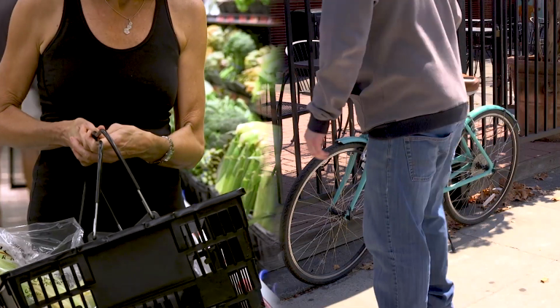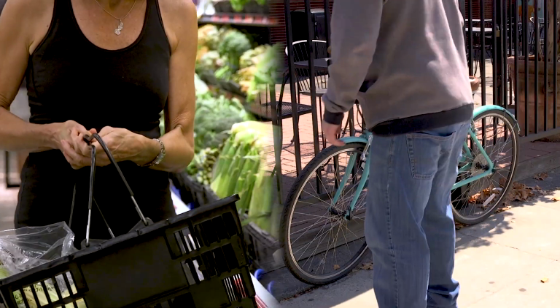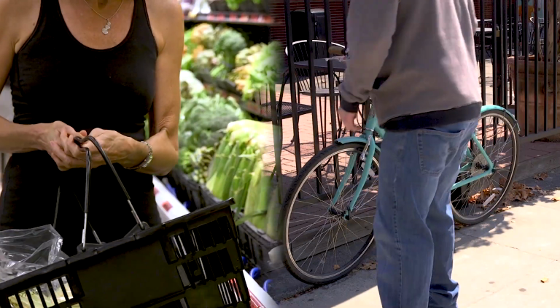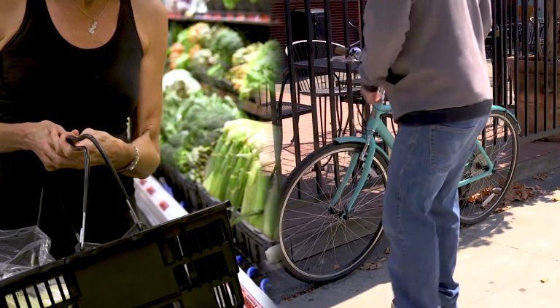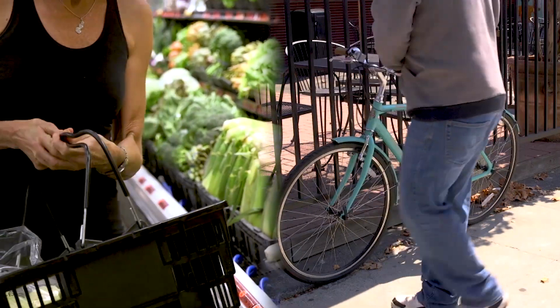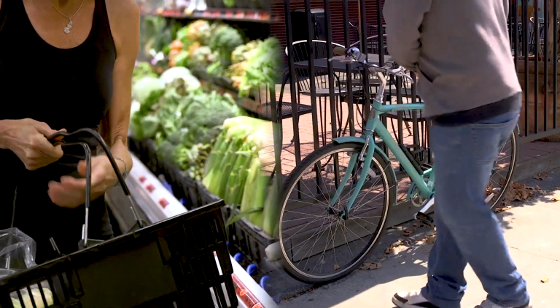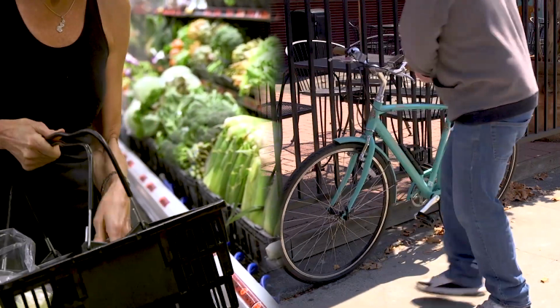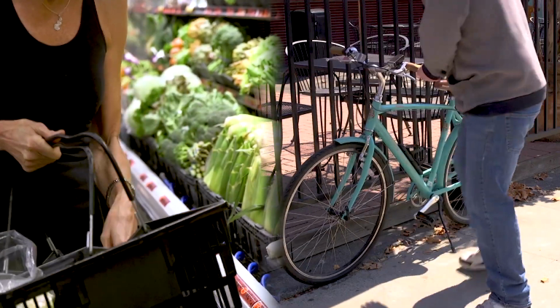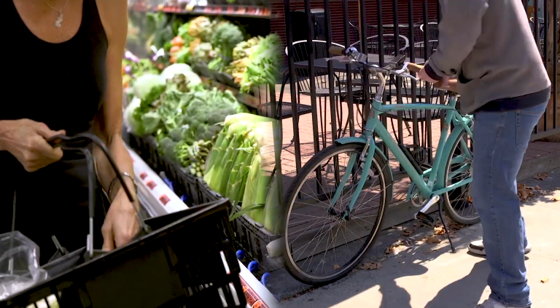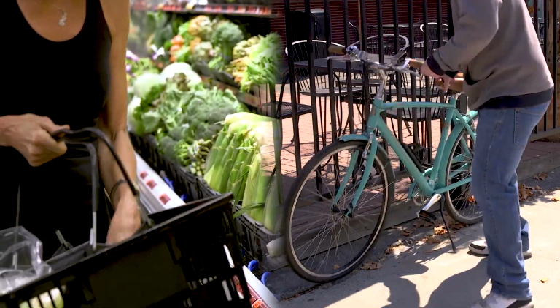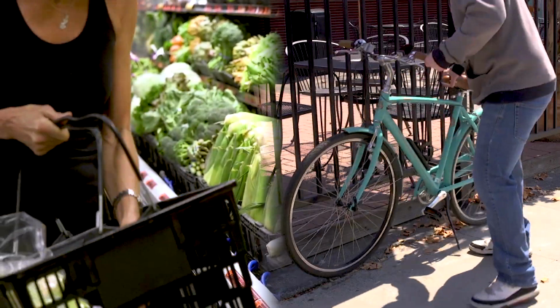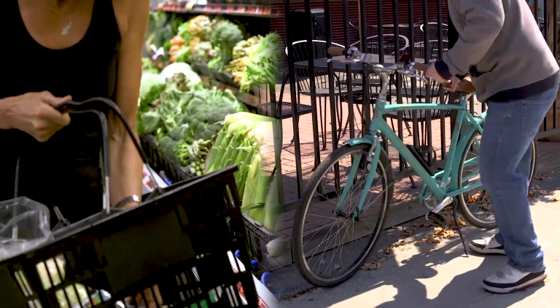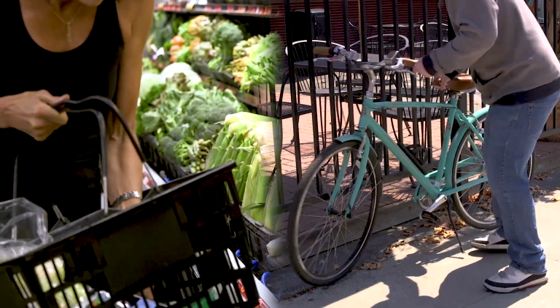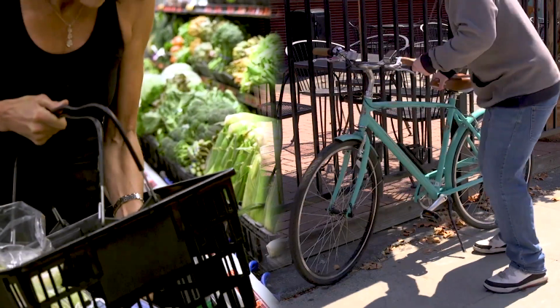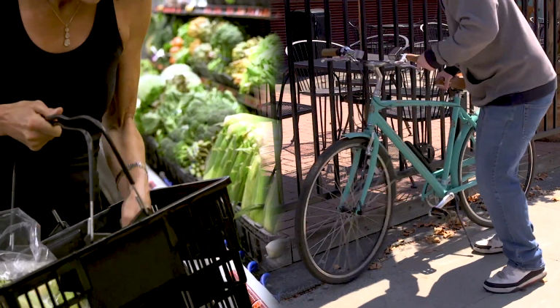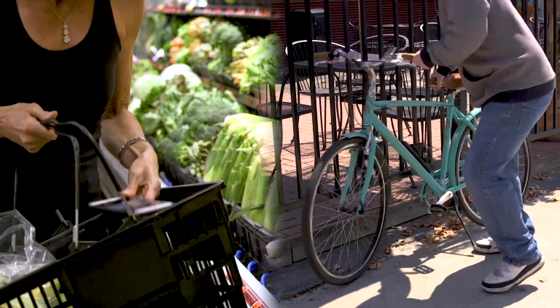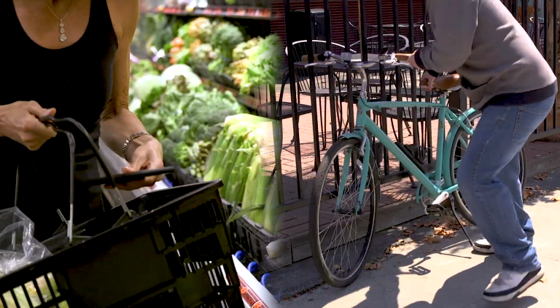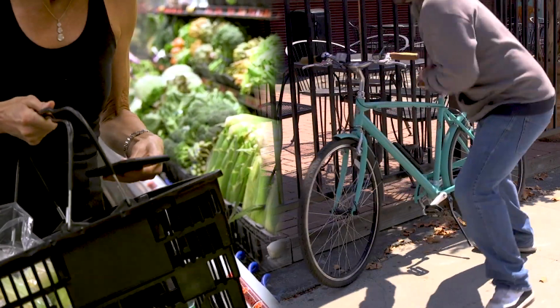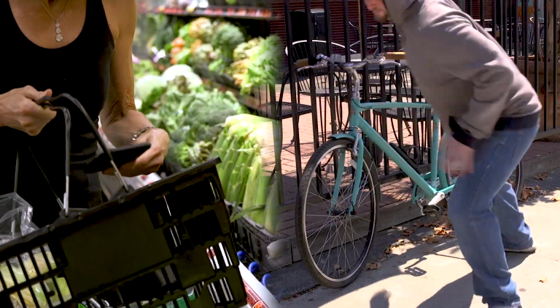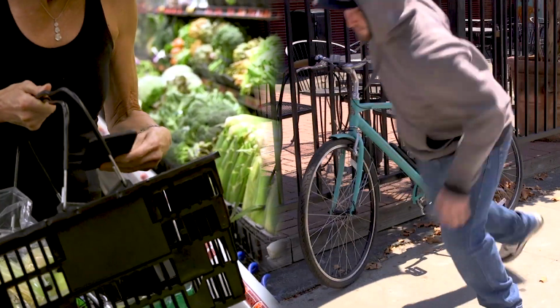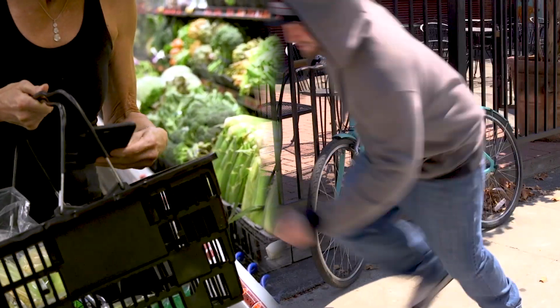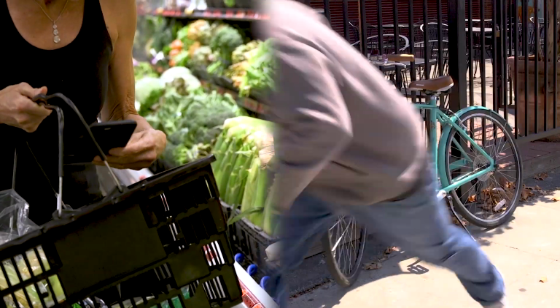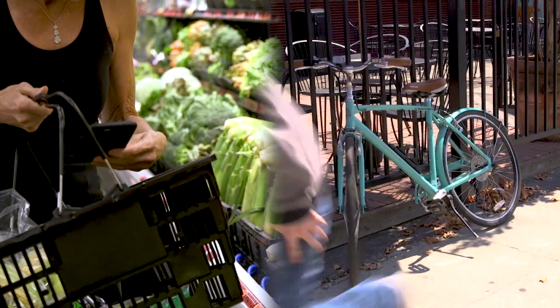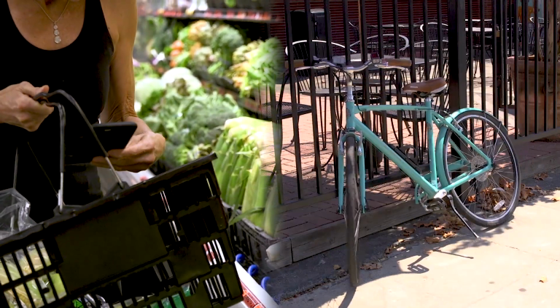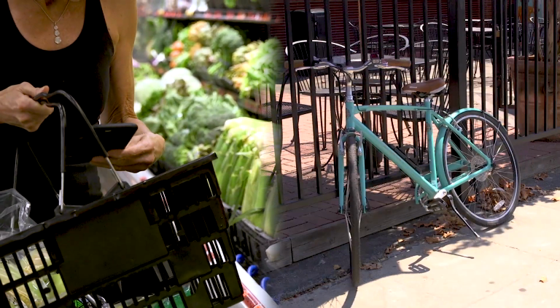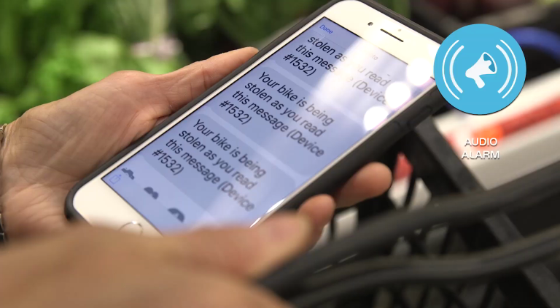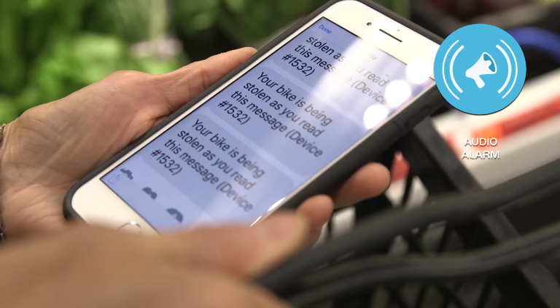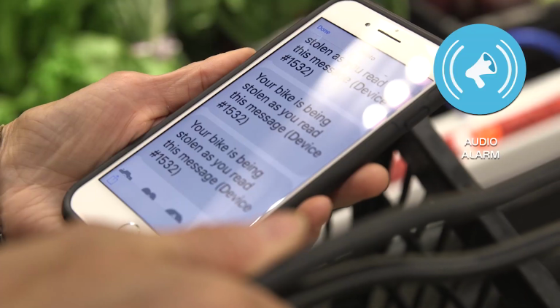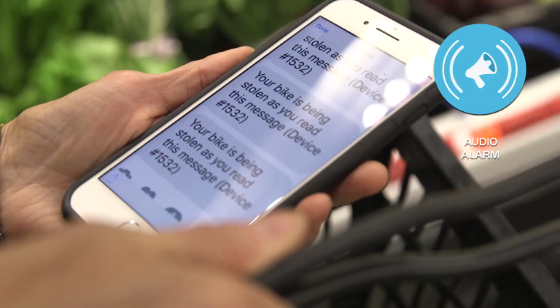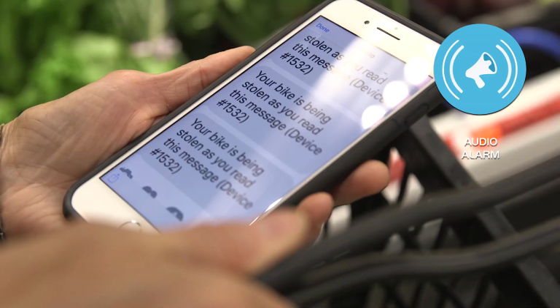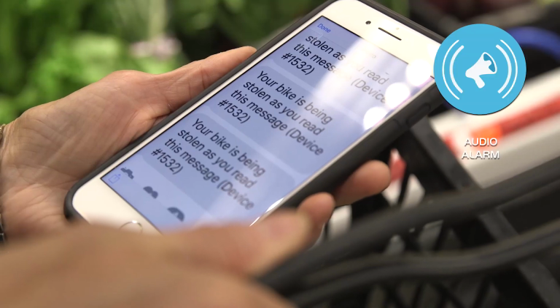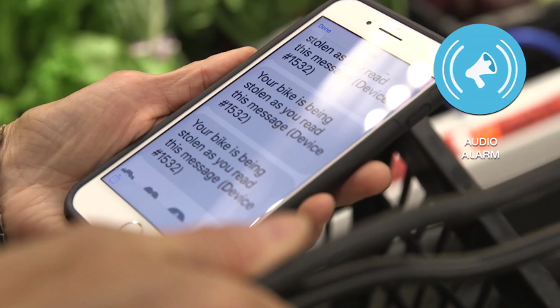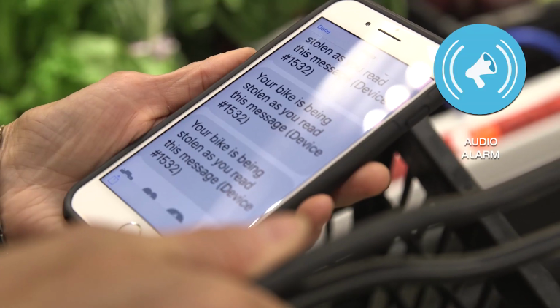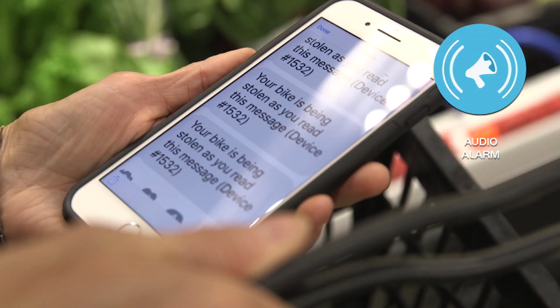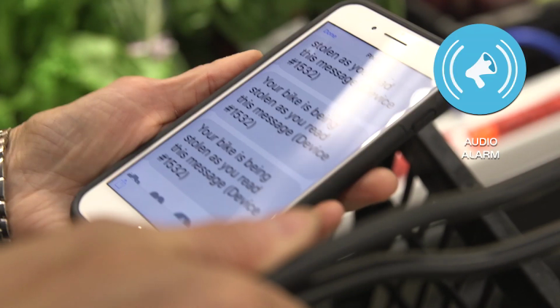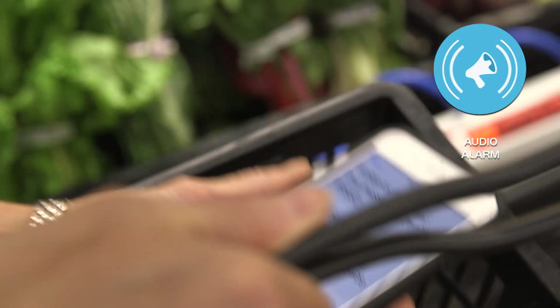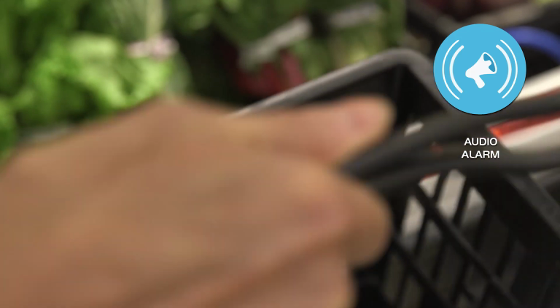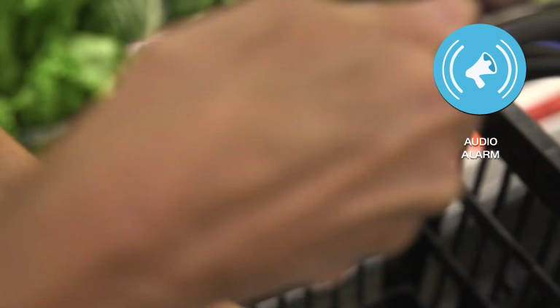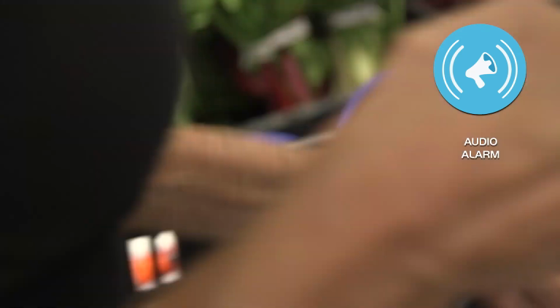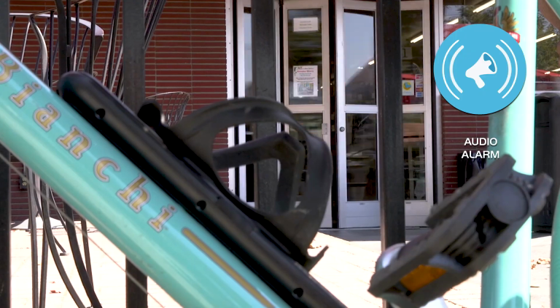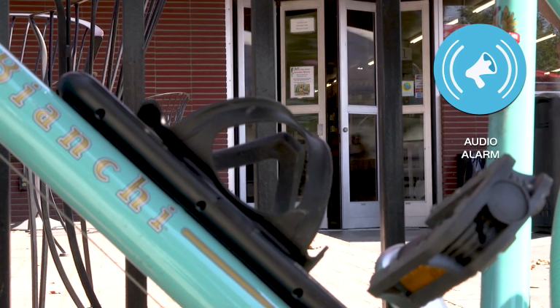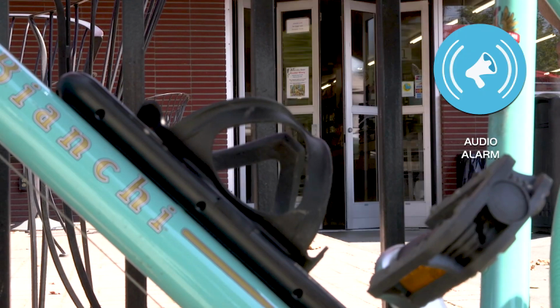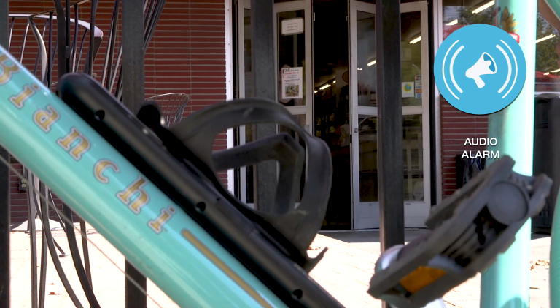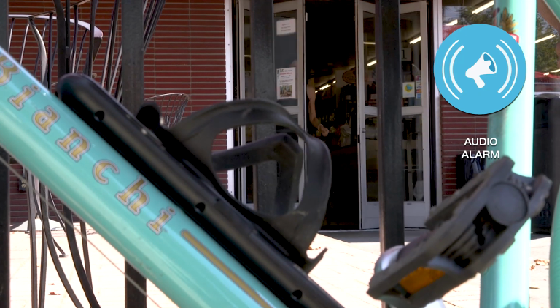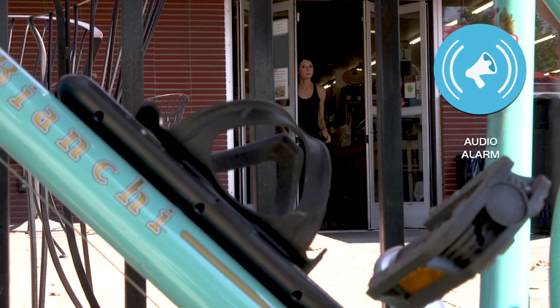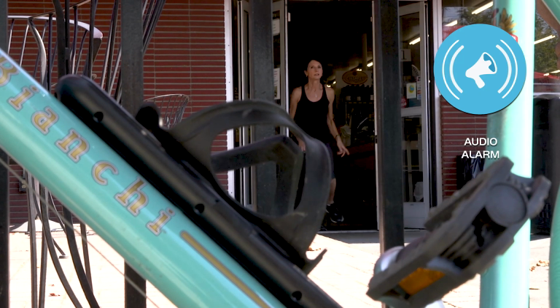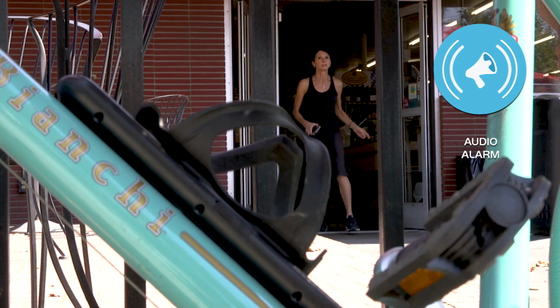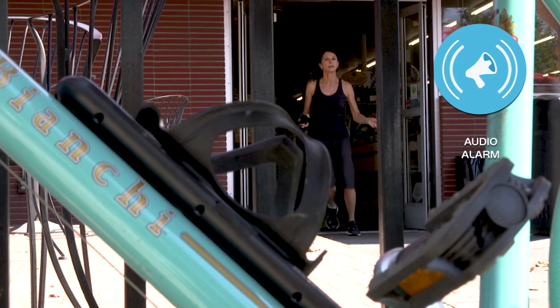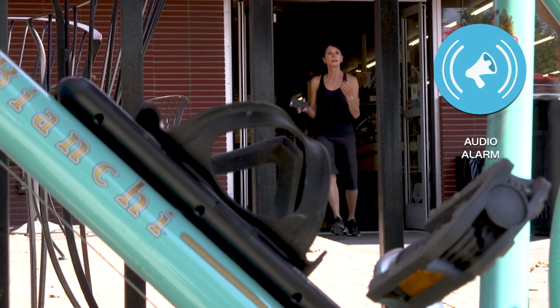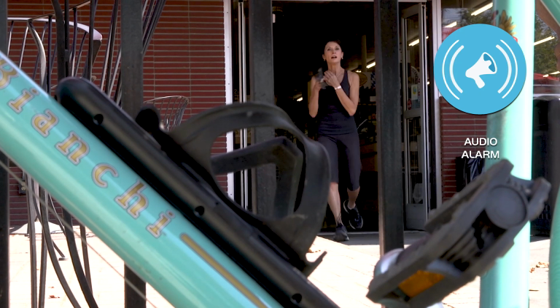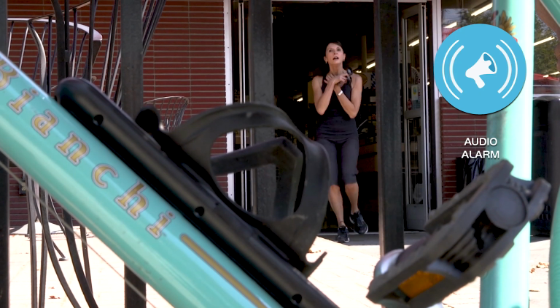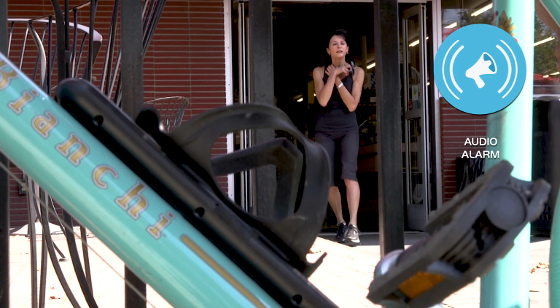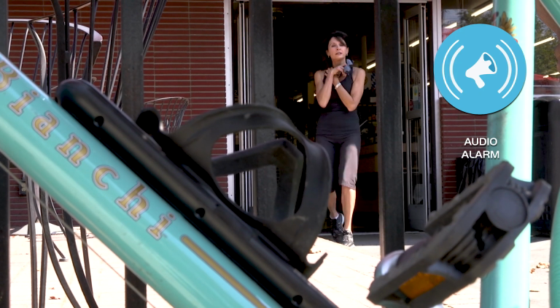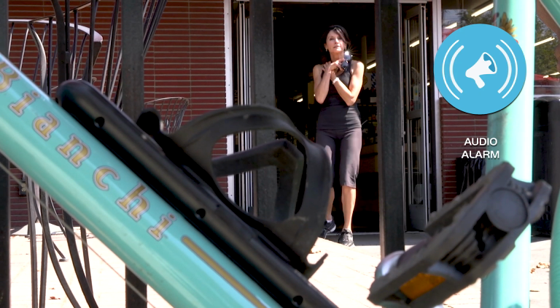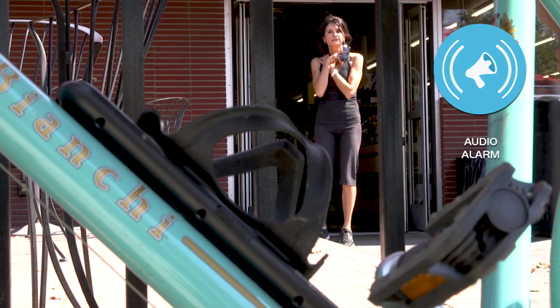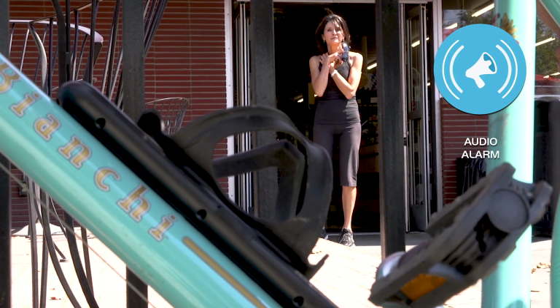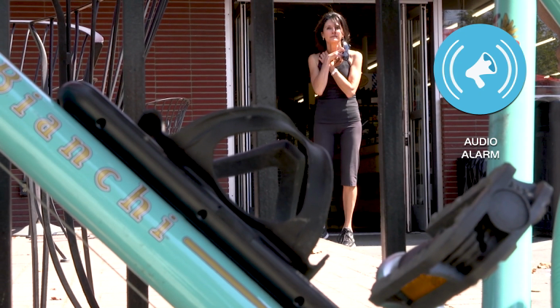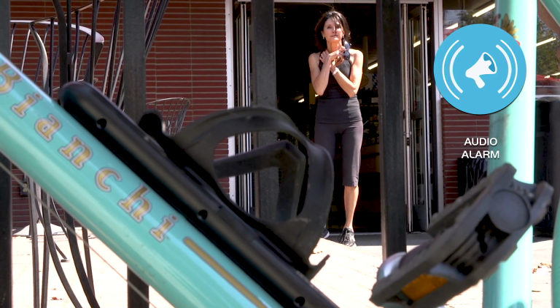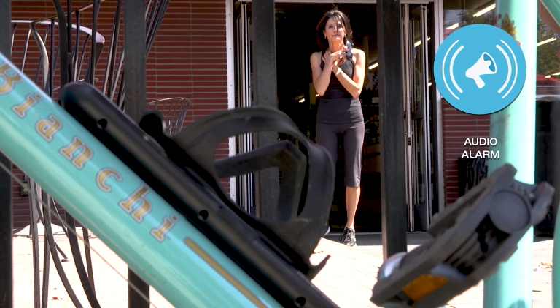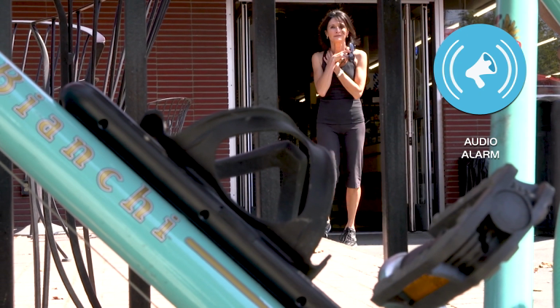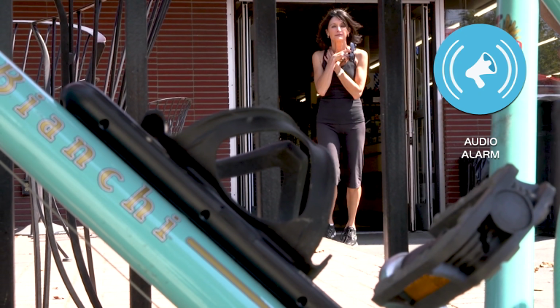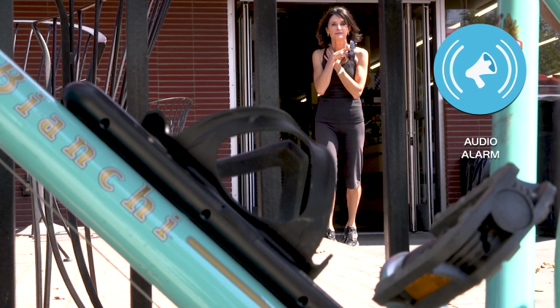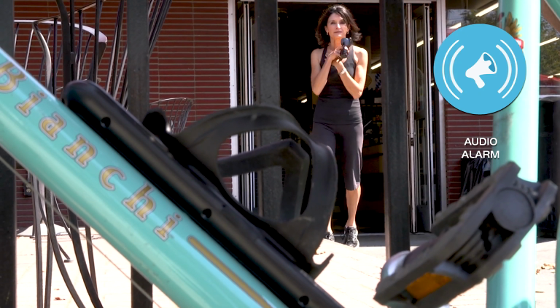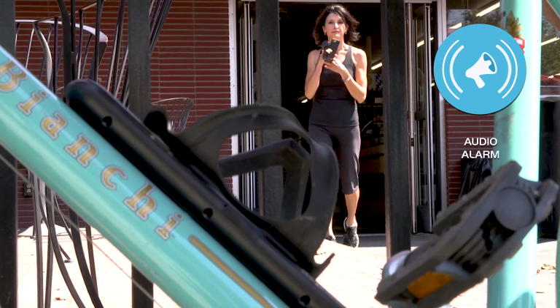If anything happens to your bike, an alarm will sound, and the Boomerang Companion app will alert you that your bike is being tampered with instantly.